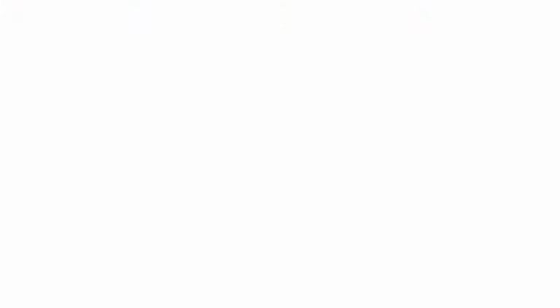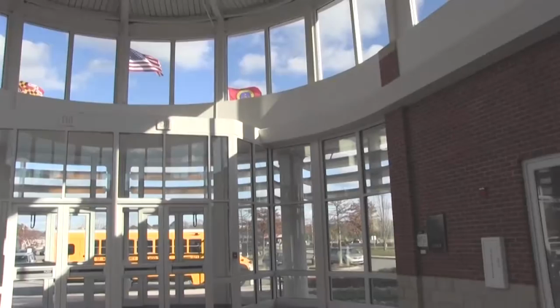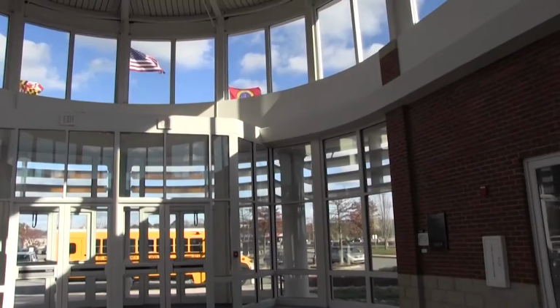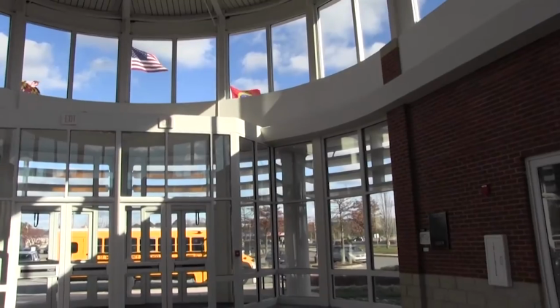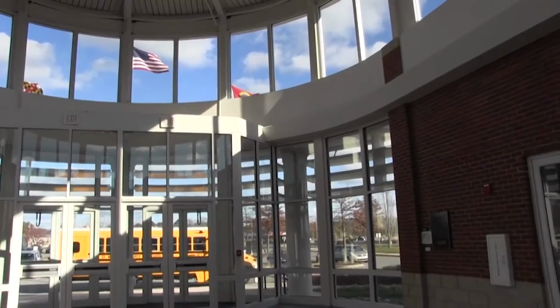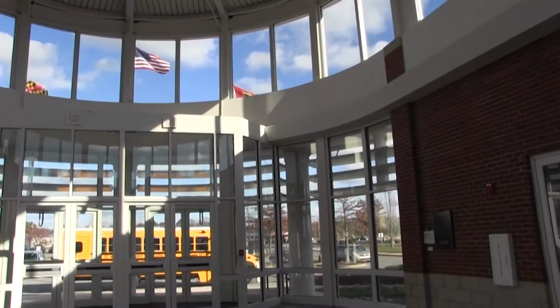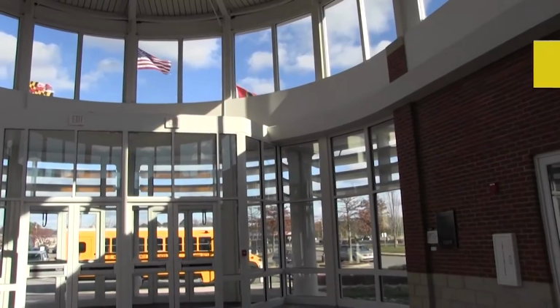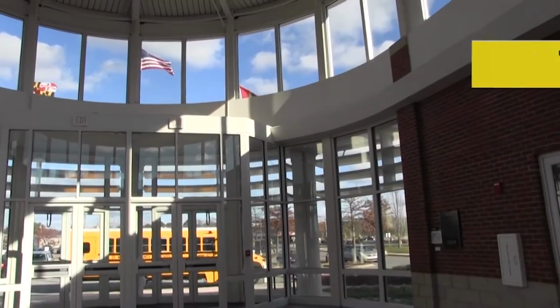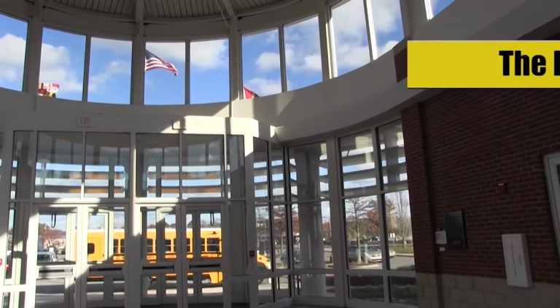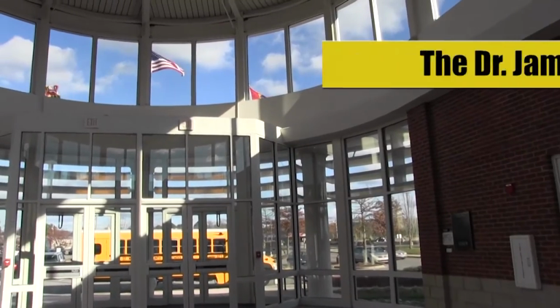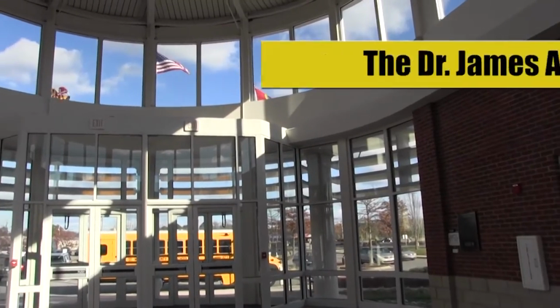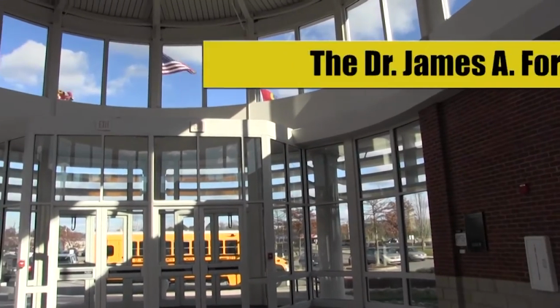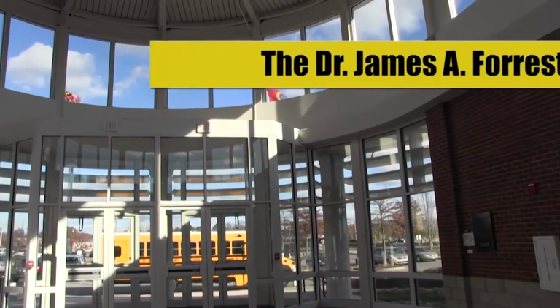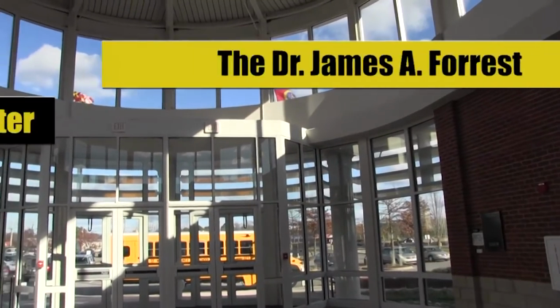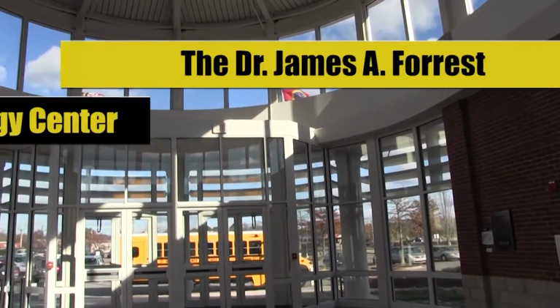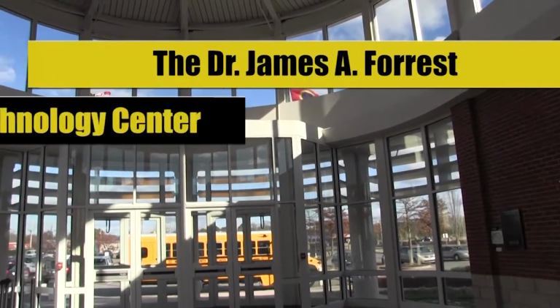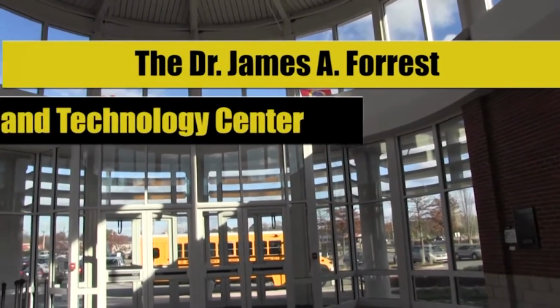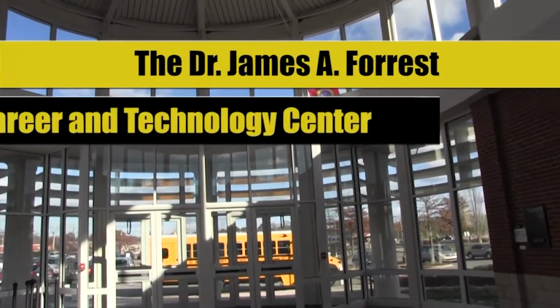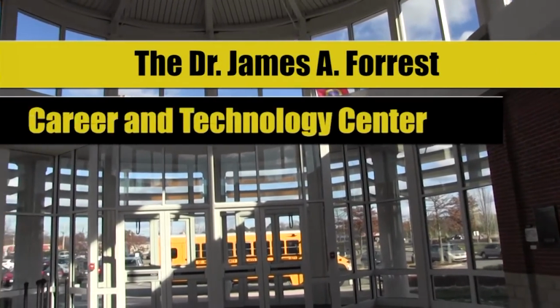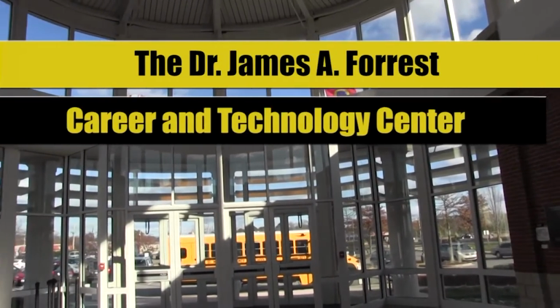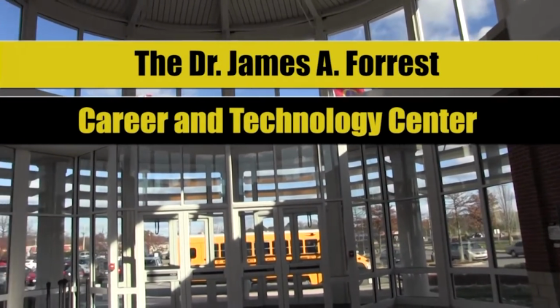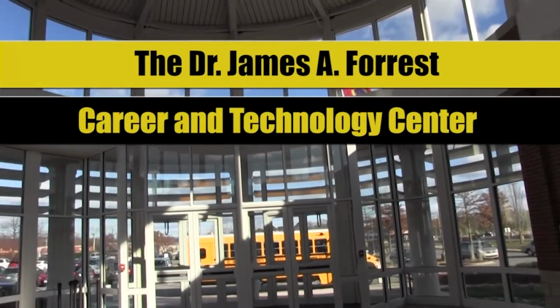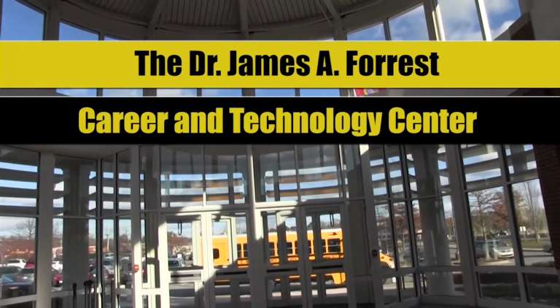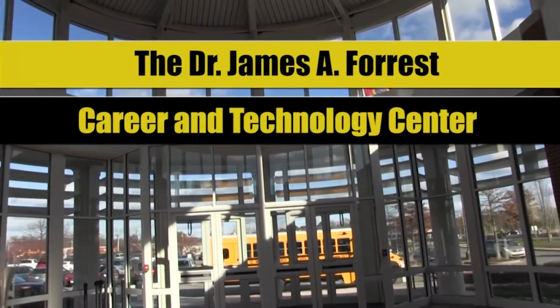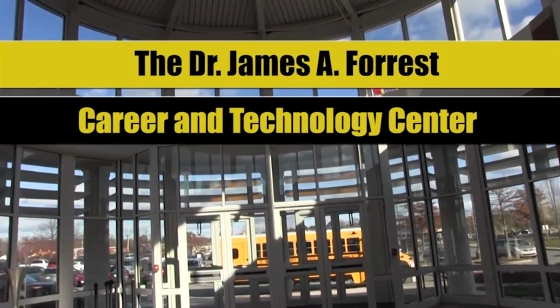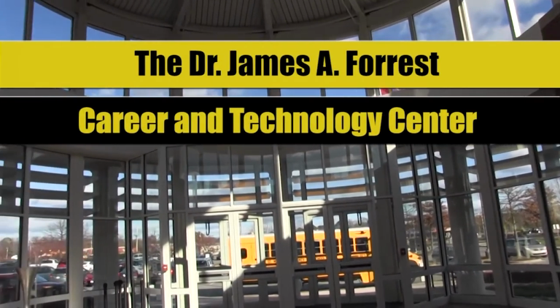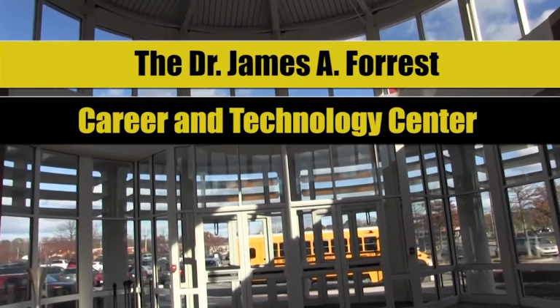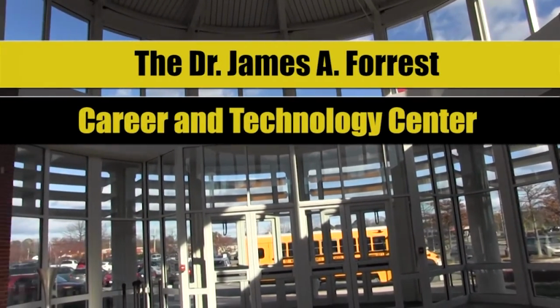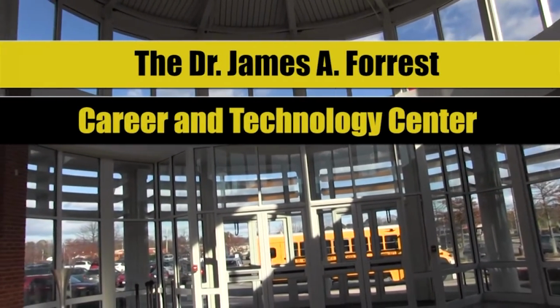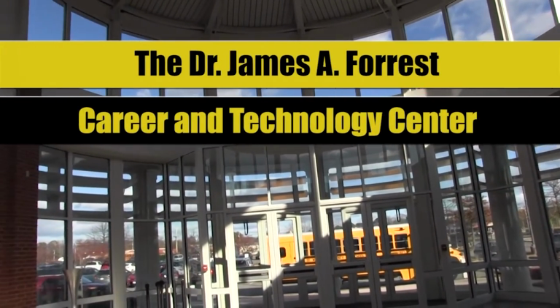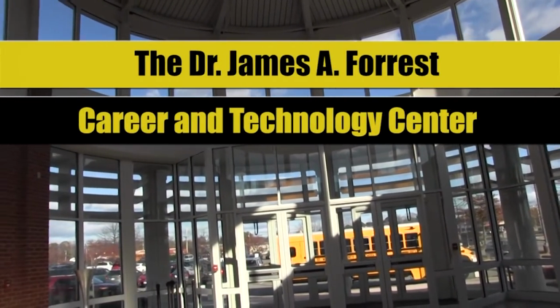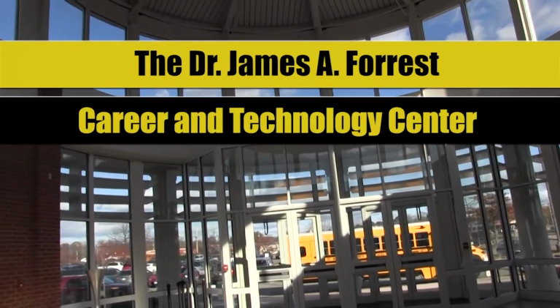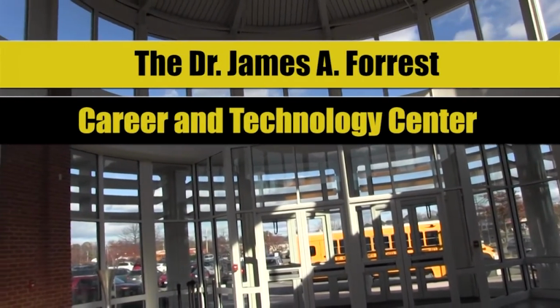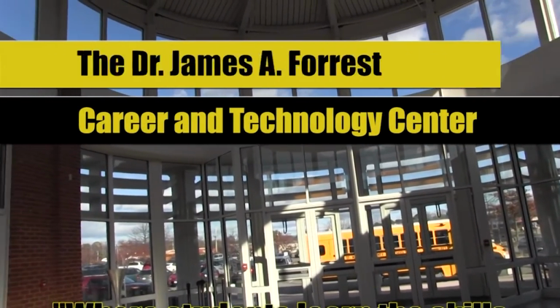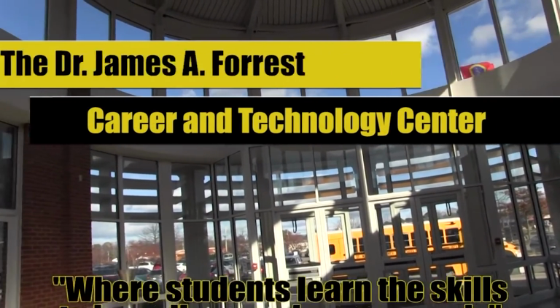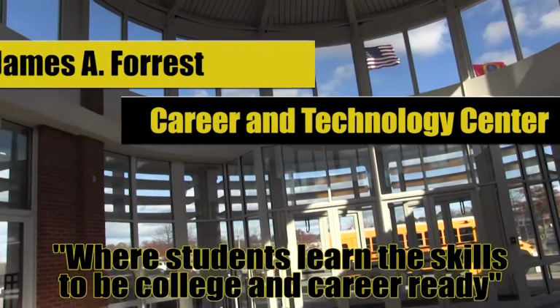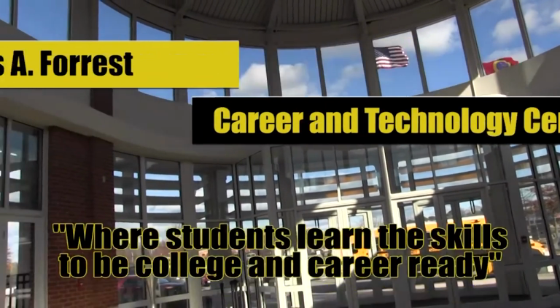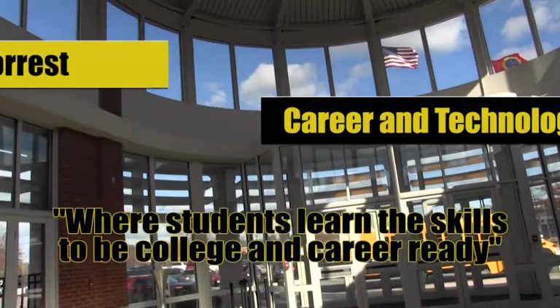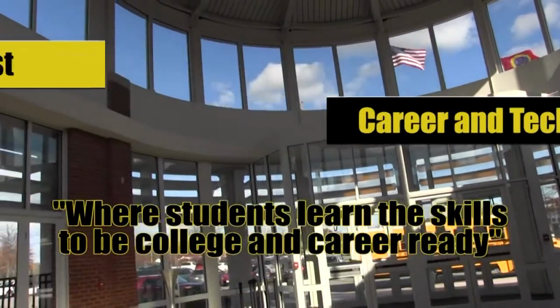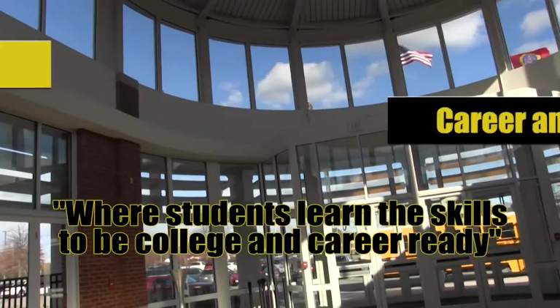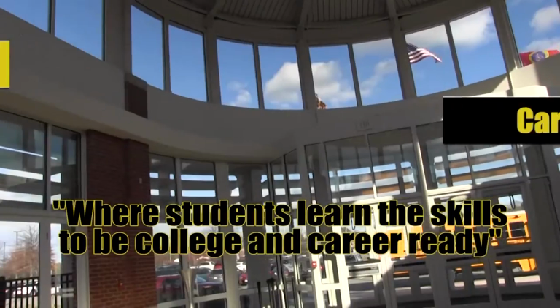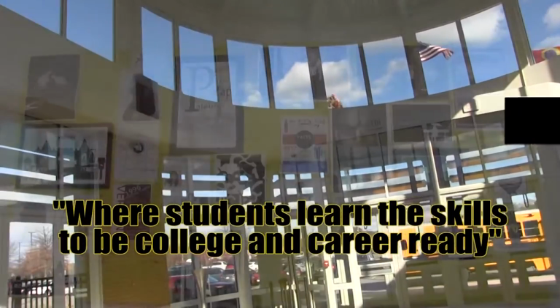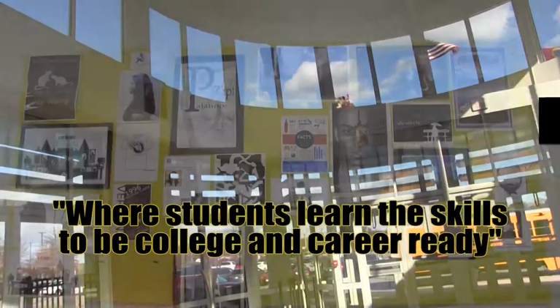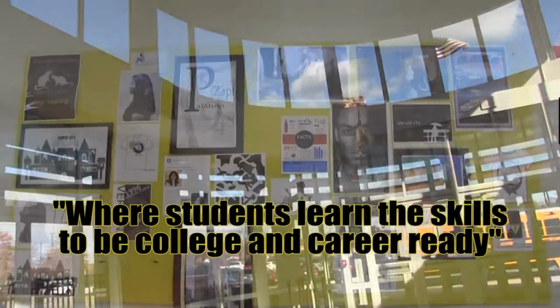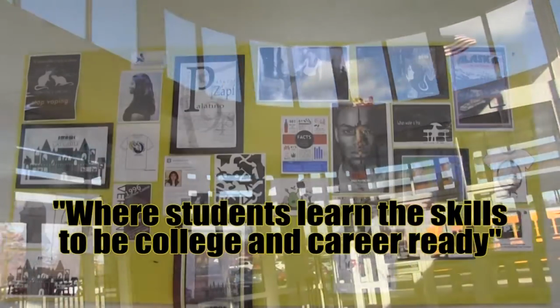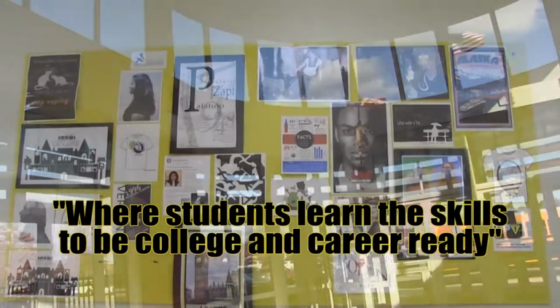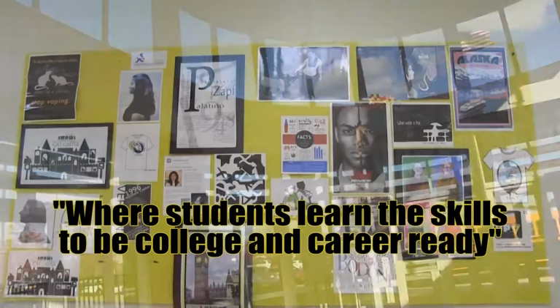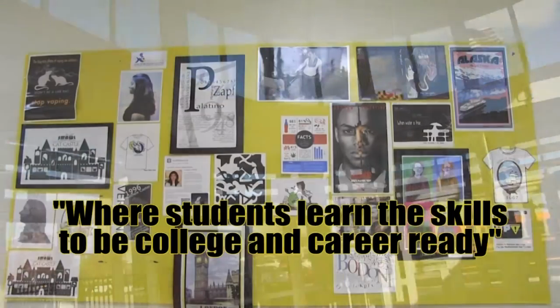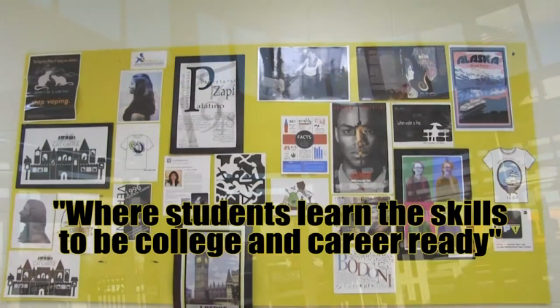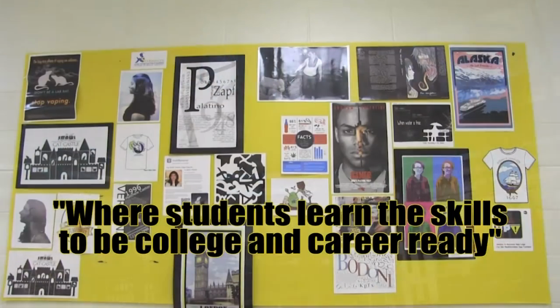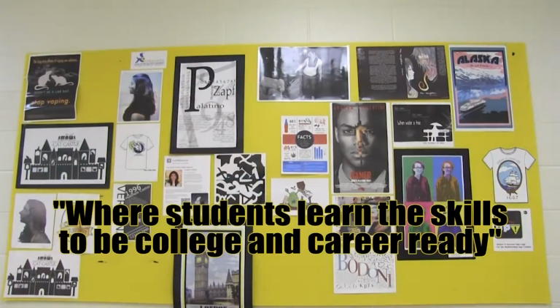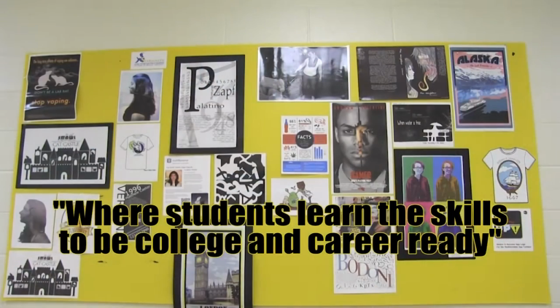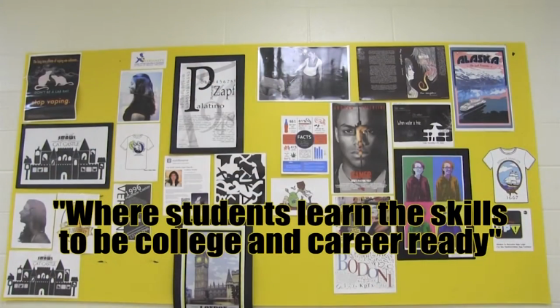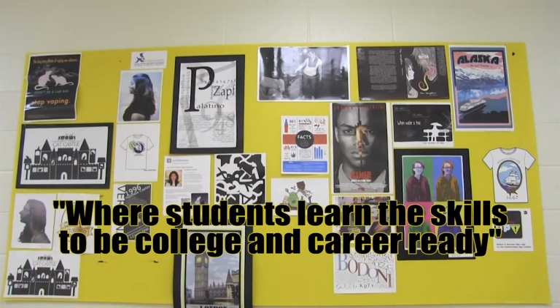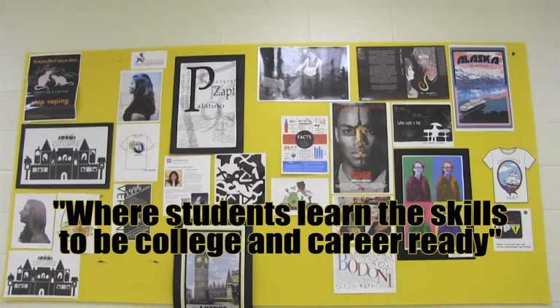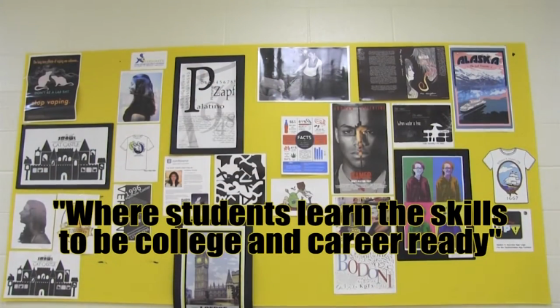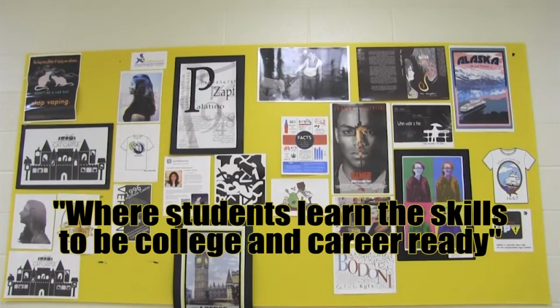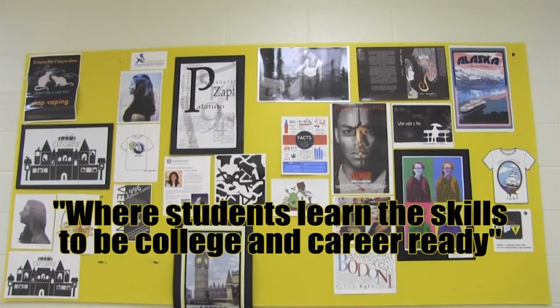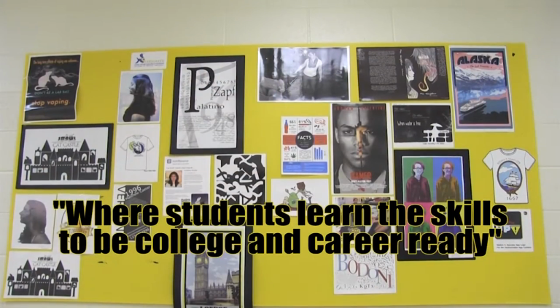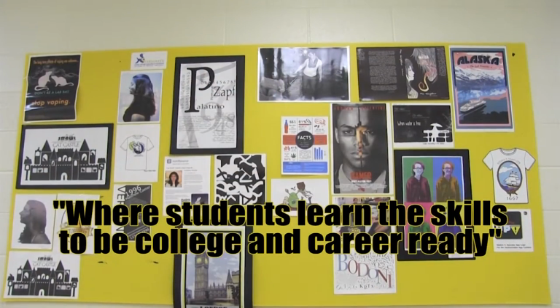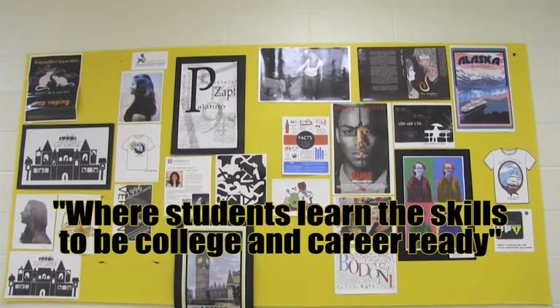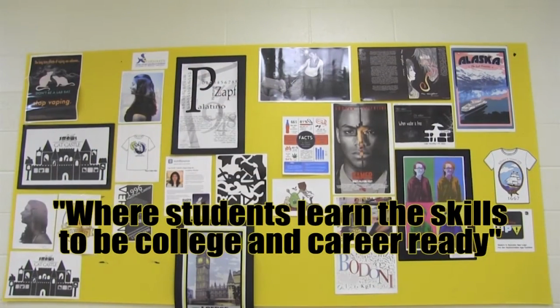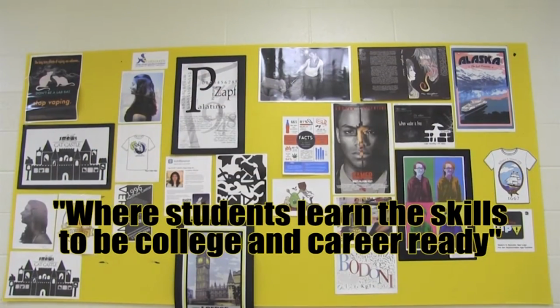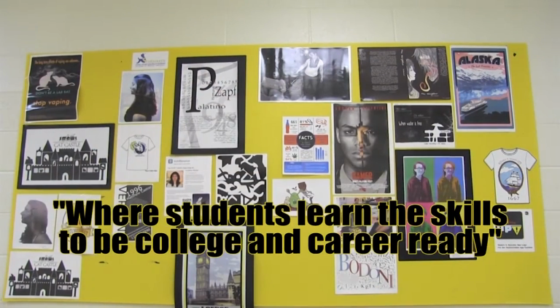Welcome to the Dr. James A. Forrest Career and Technology Center, where students learn the skills to become college and career ready.